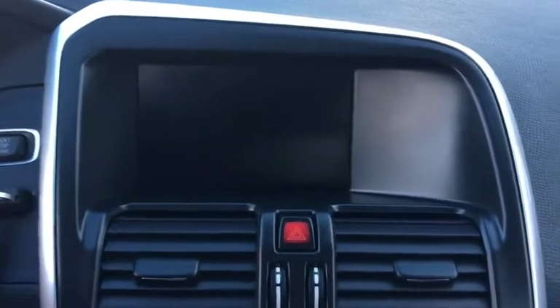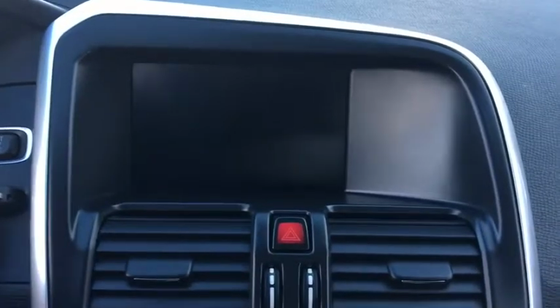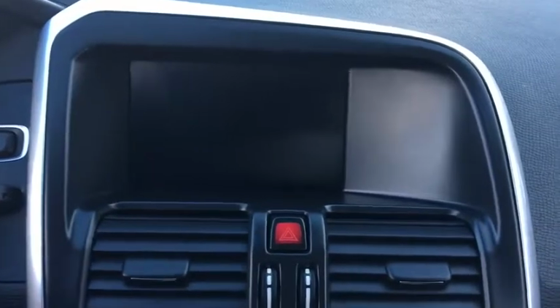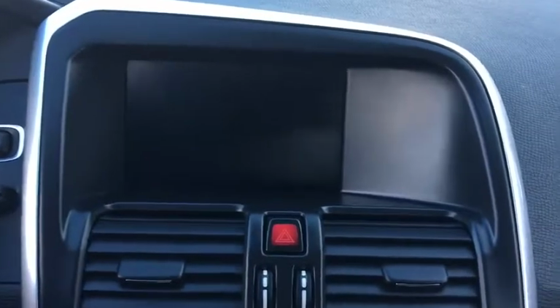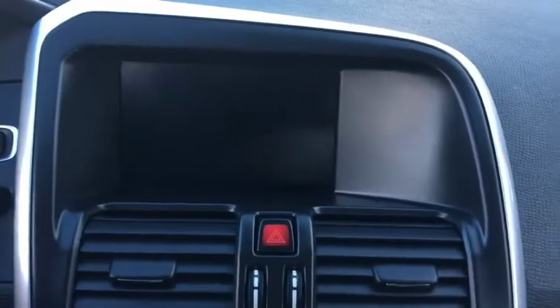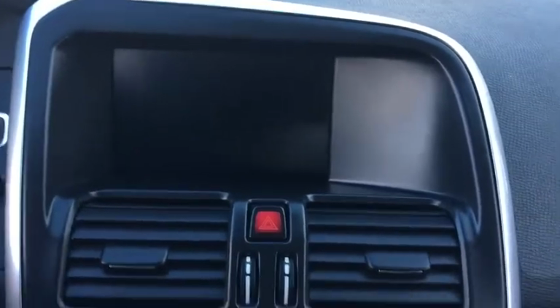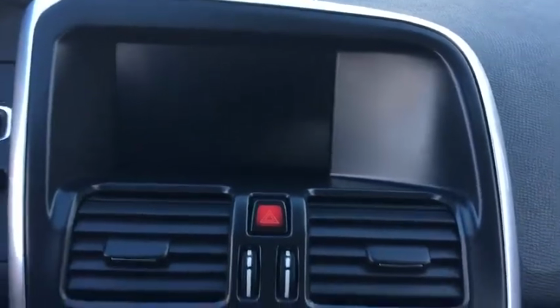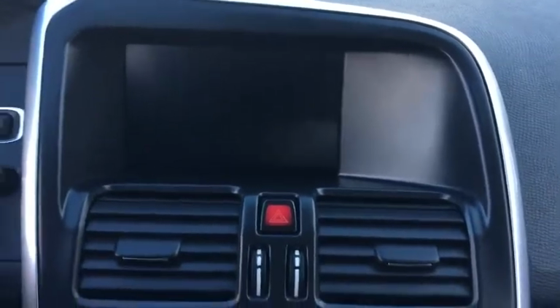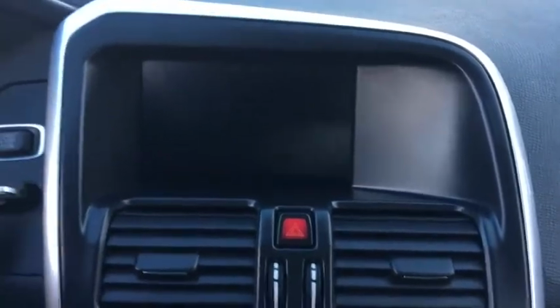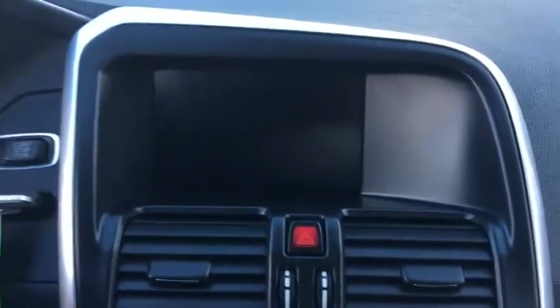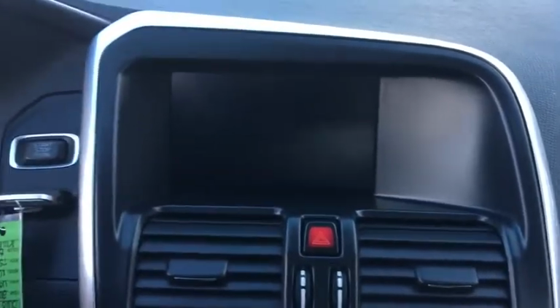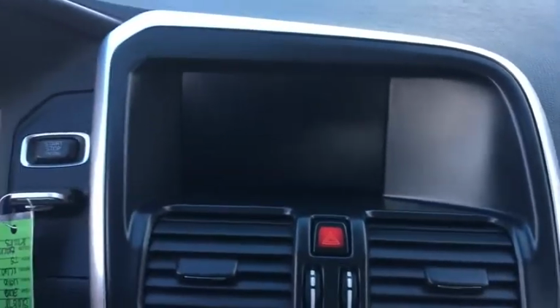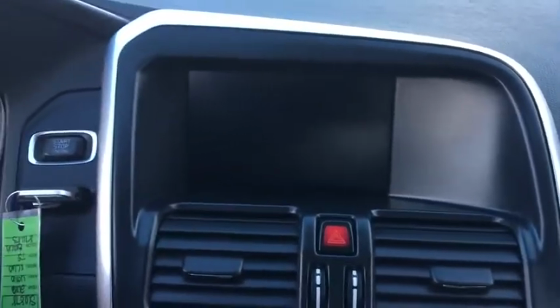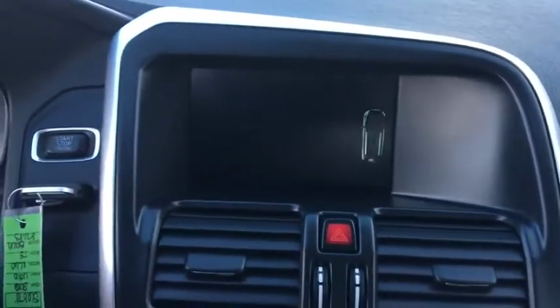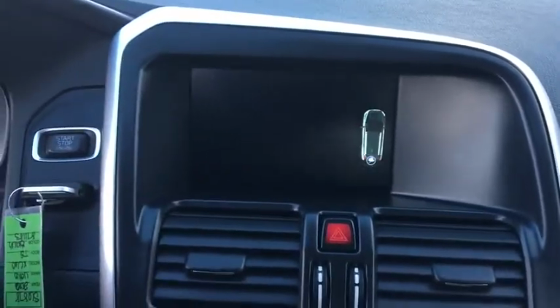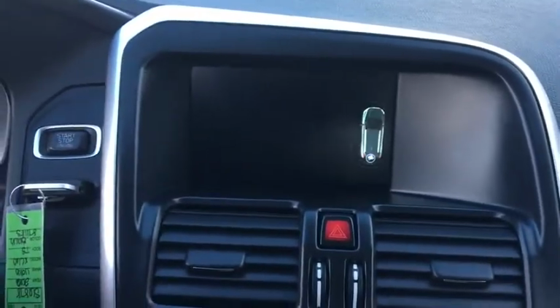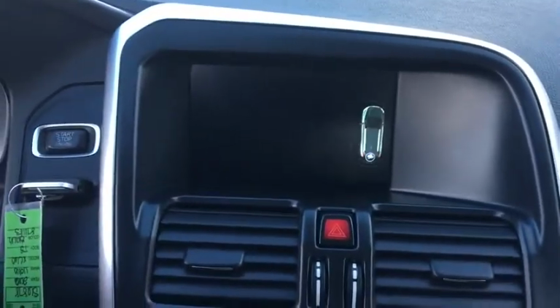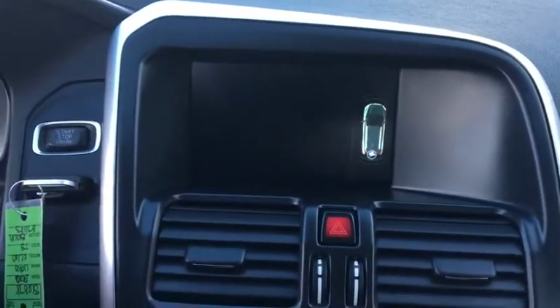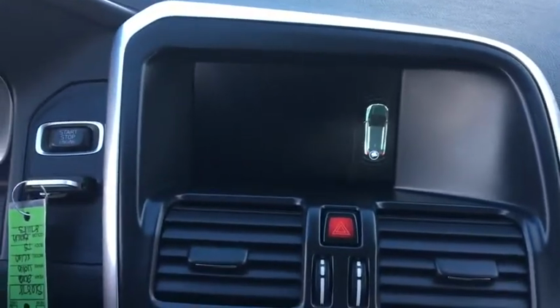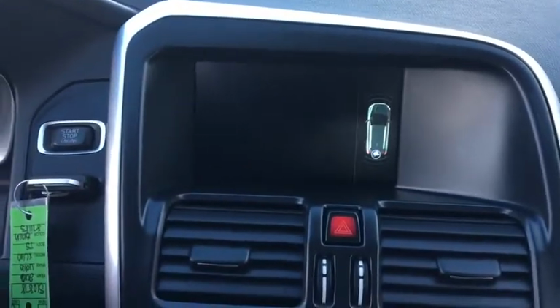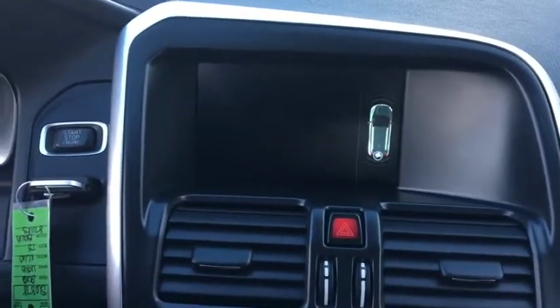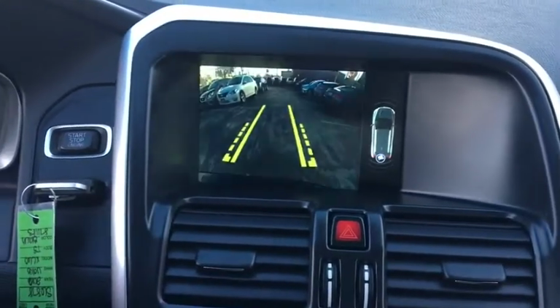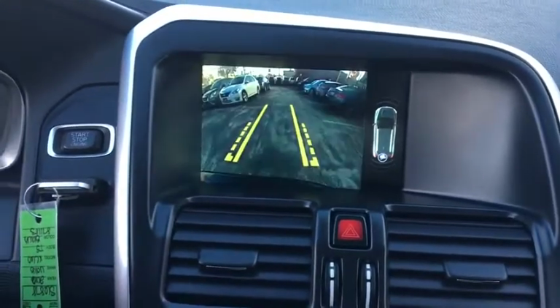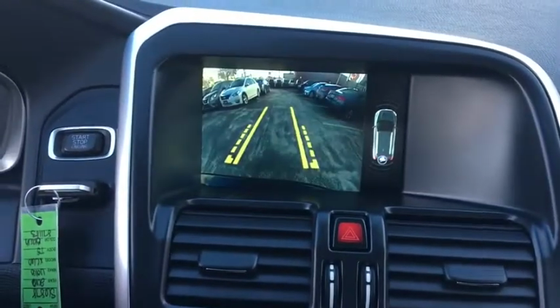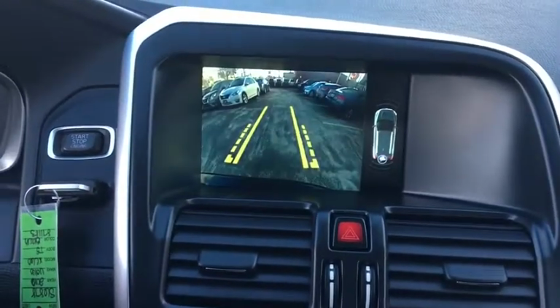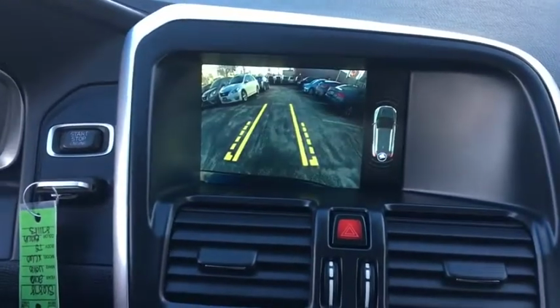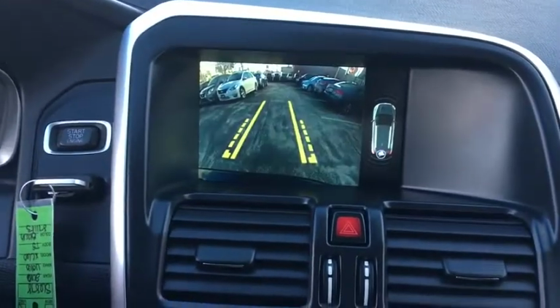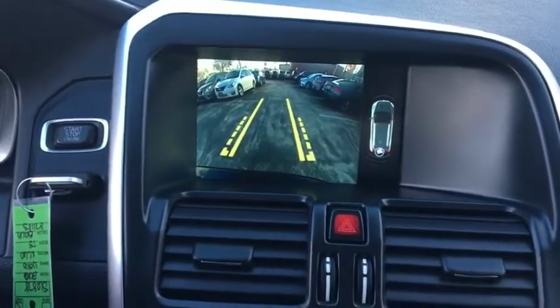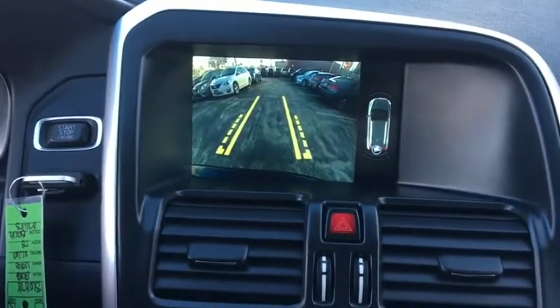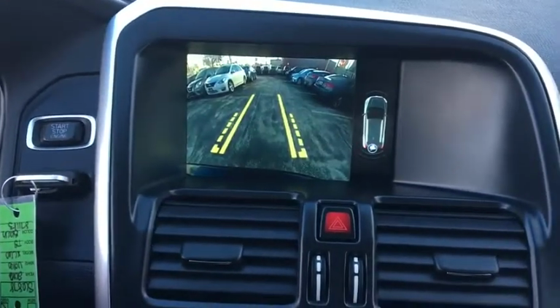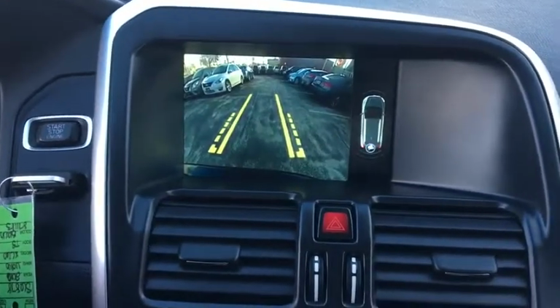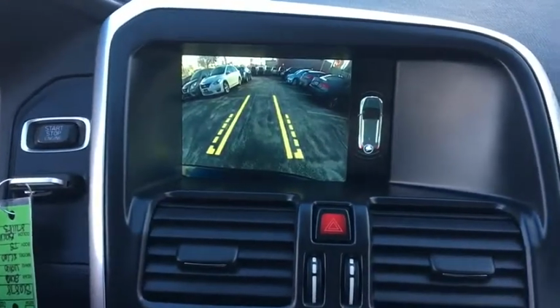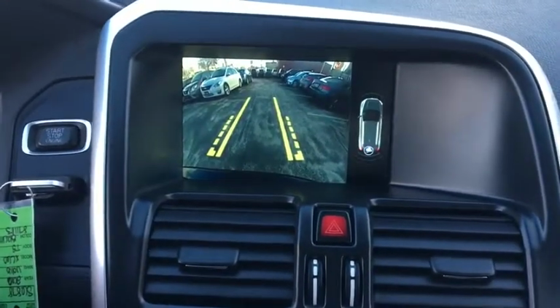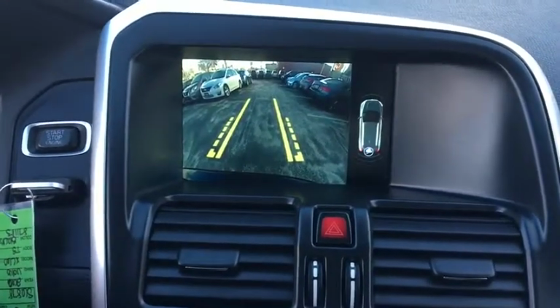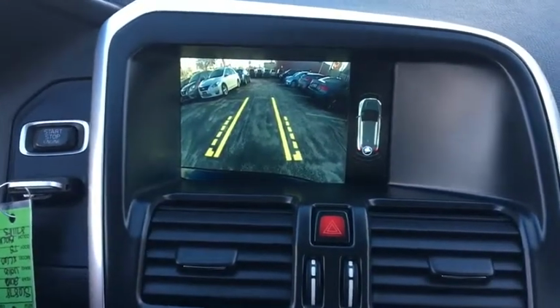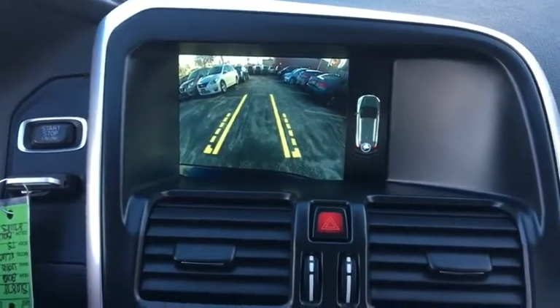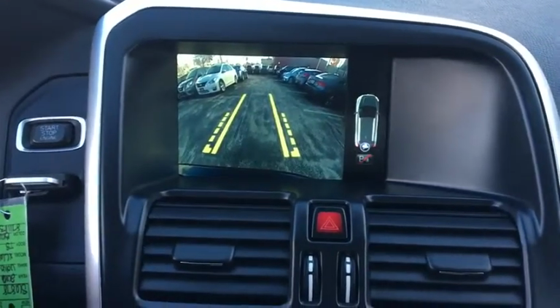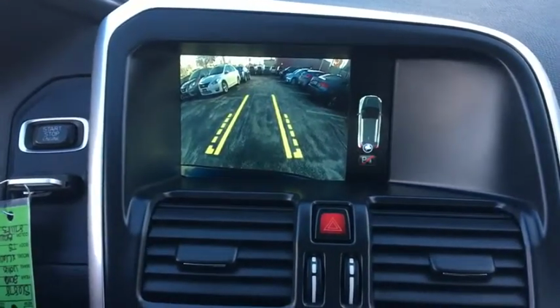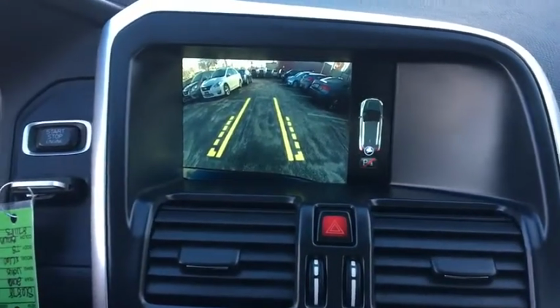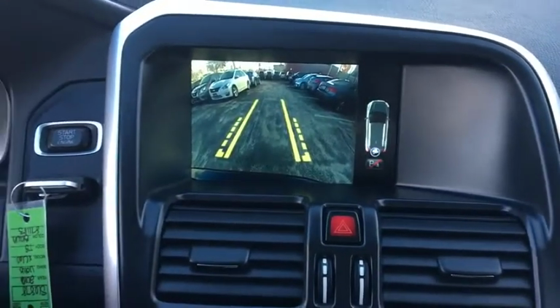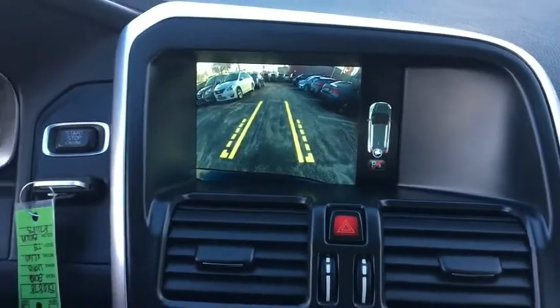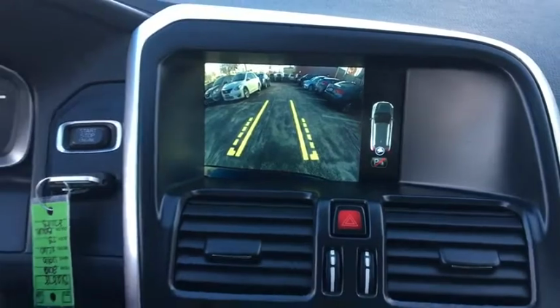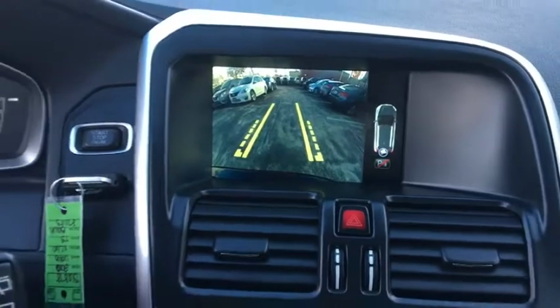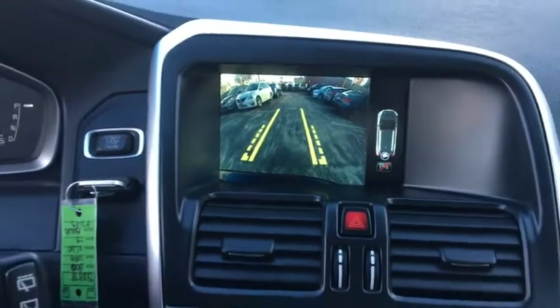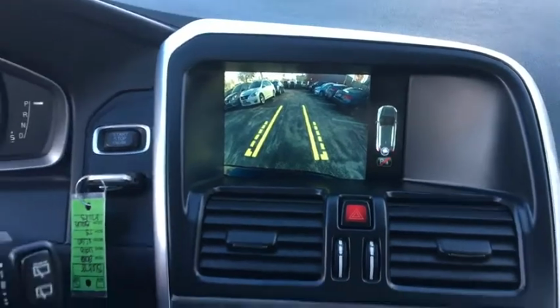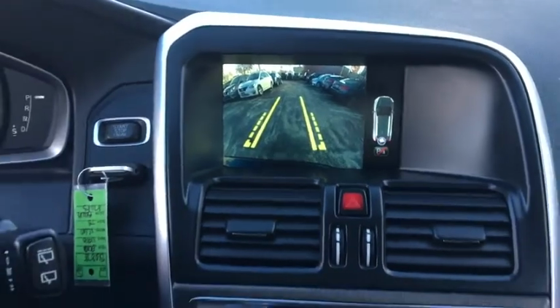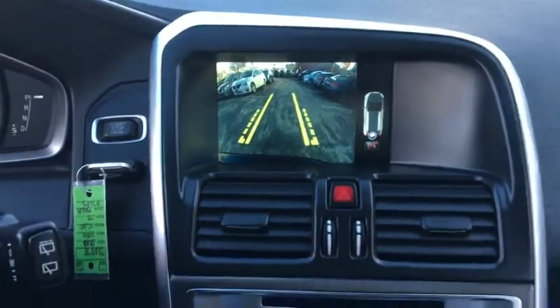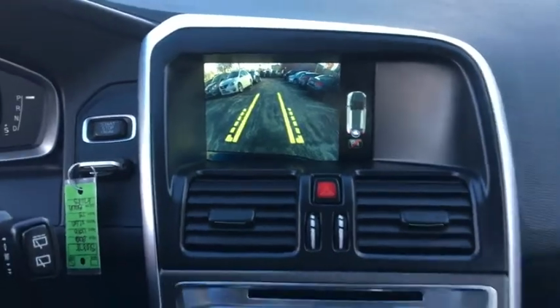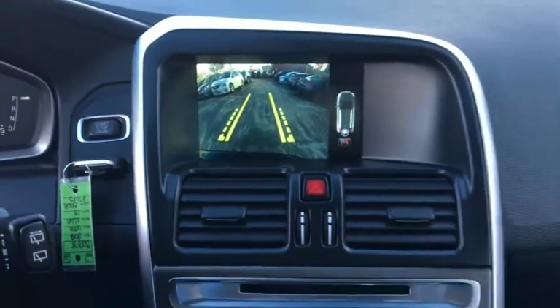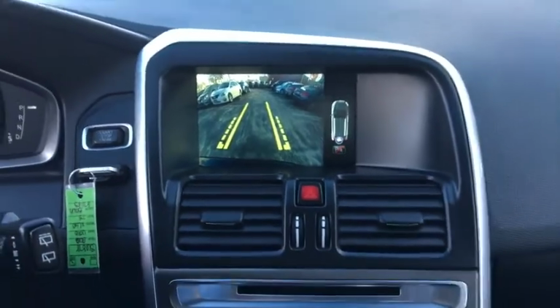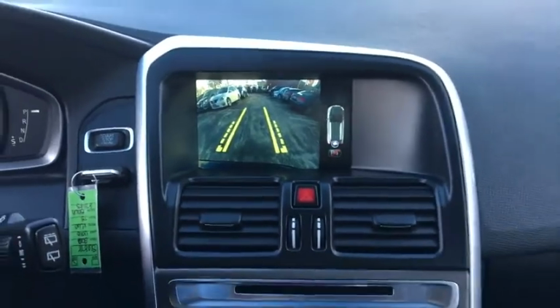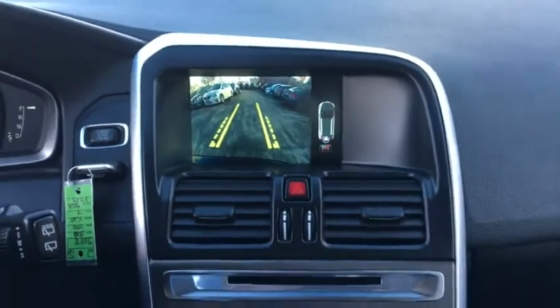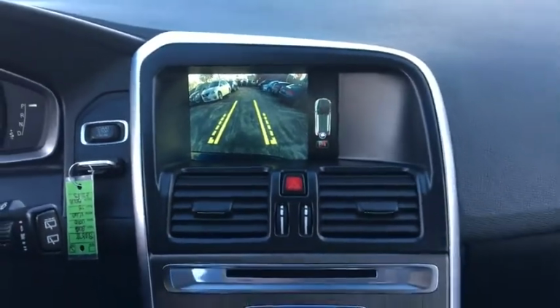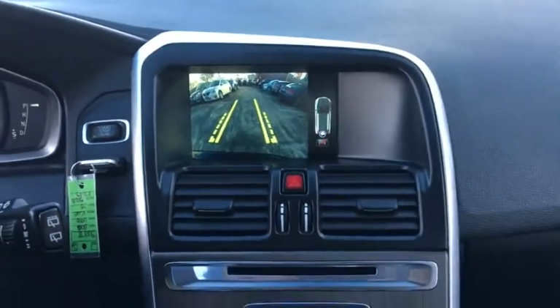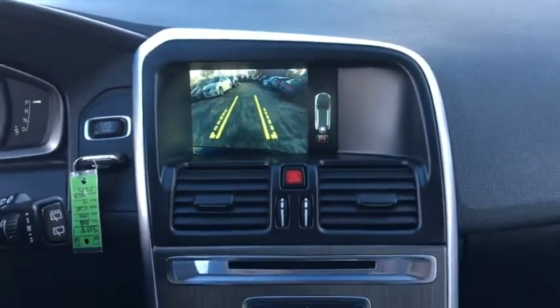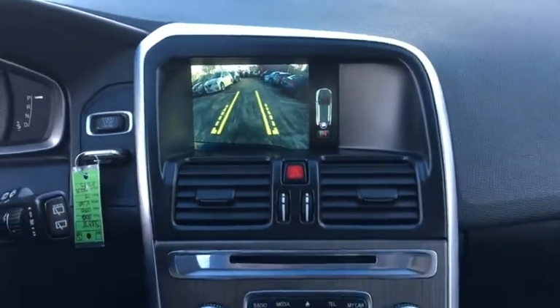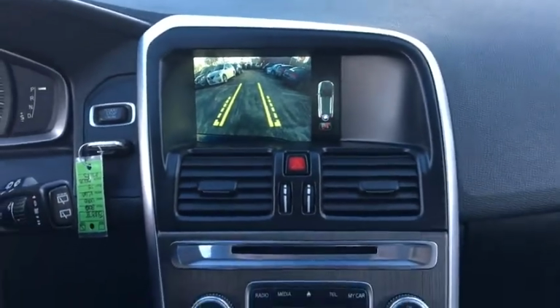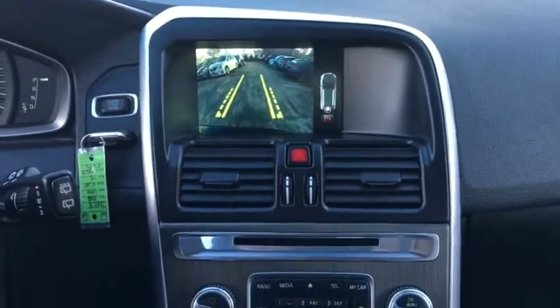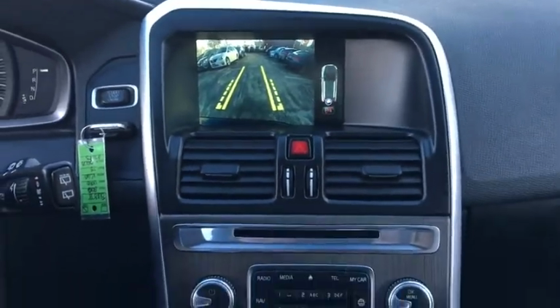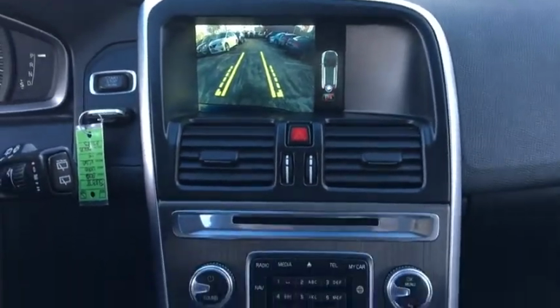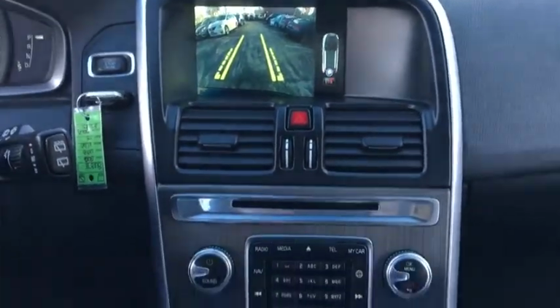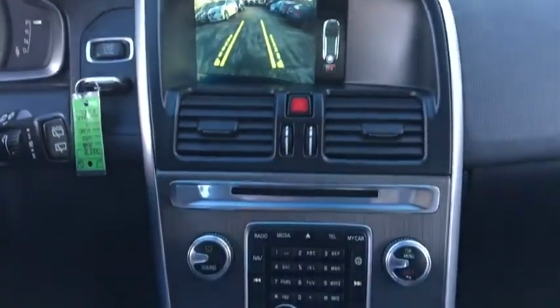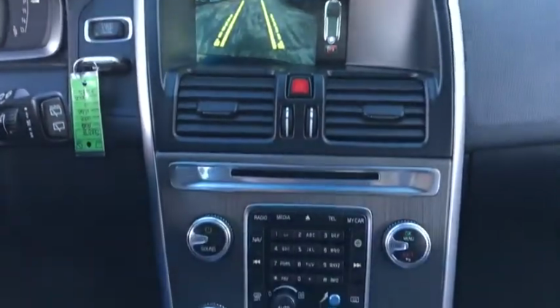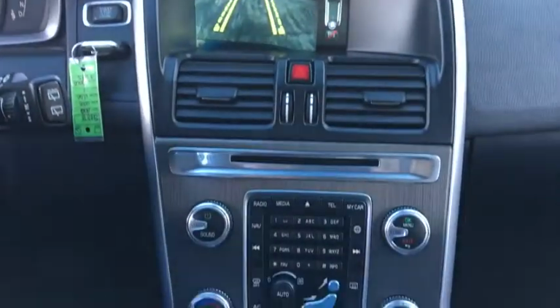airbags, head-up display, rear wiper, power heated outside mirrors, privacy glass, driver memory seats, rear spoiler.